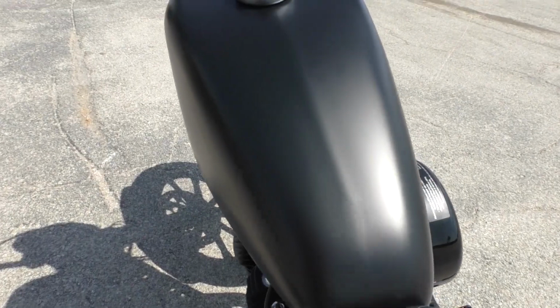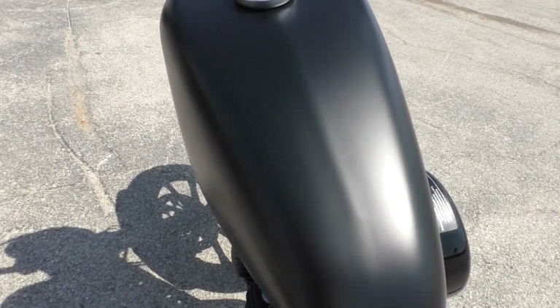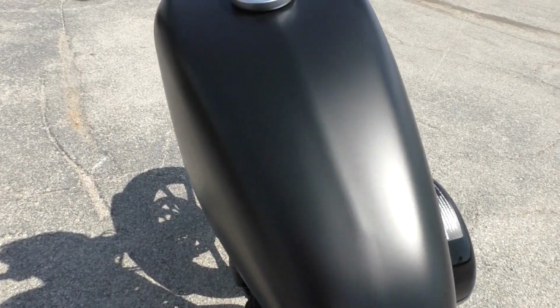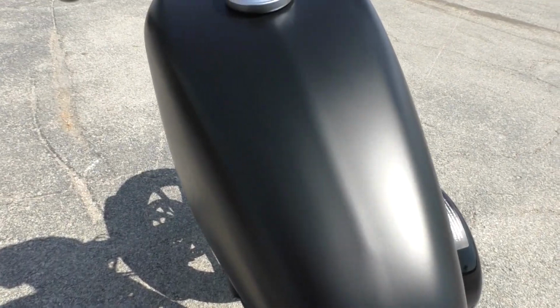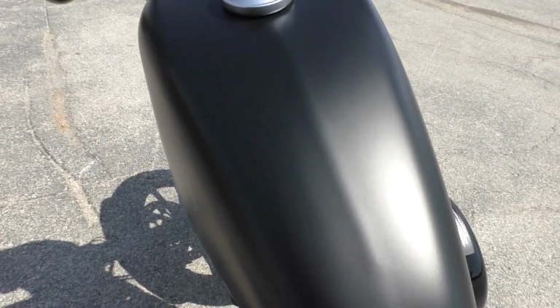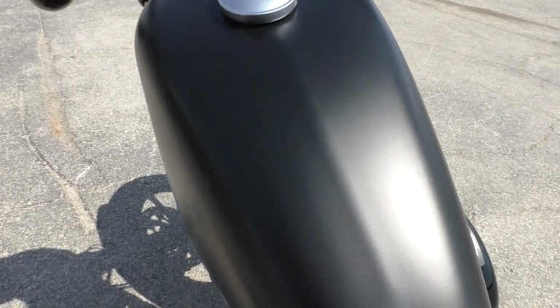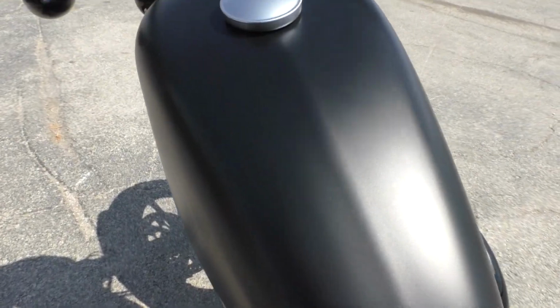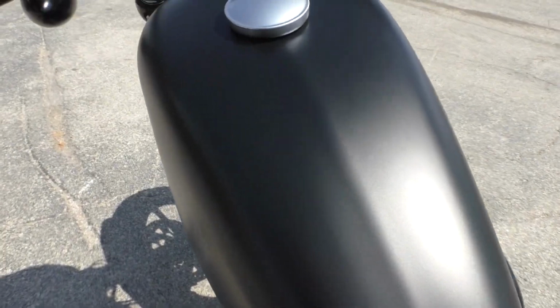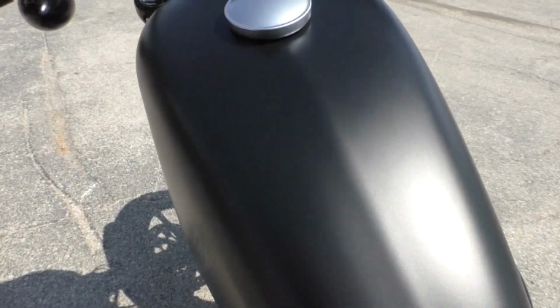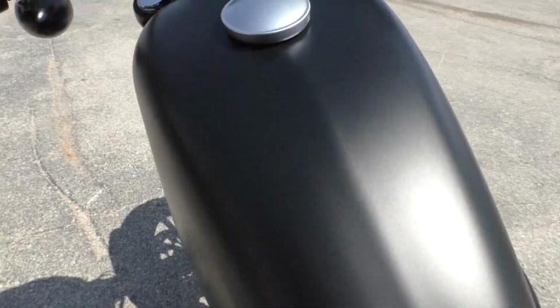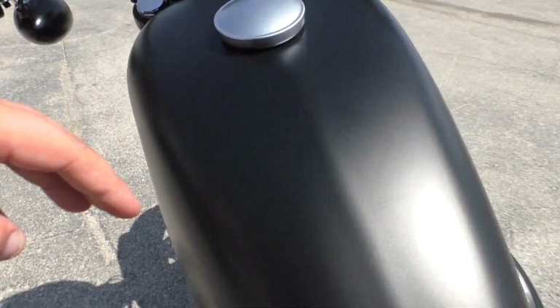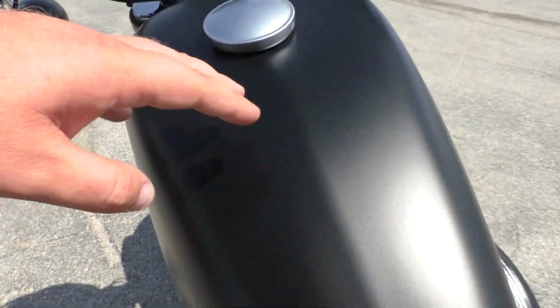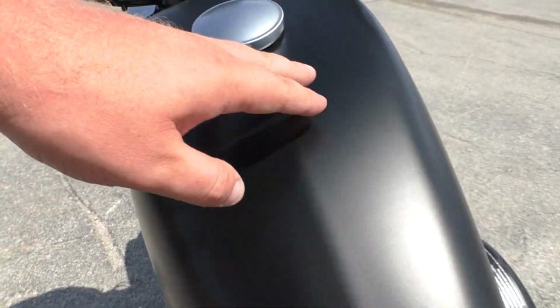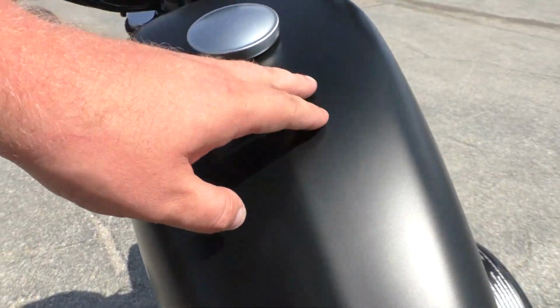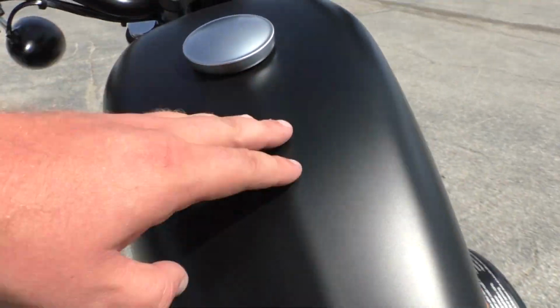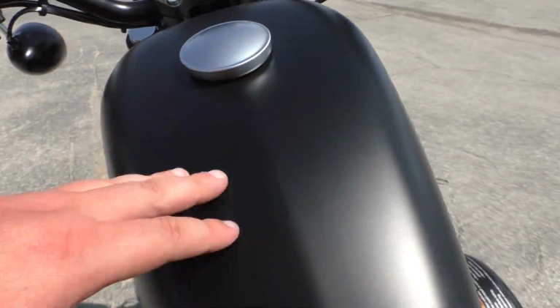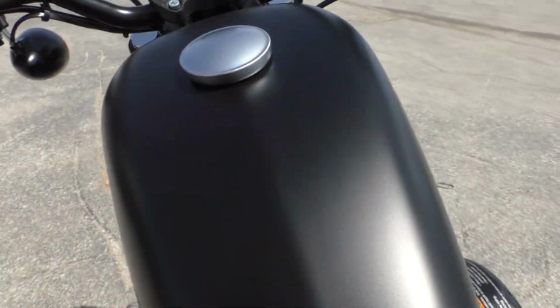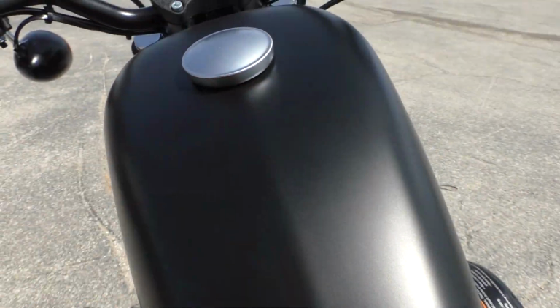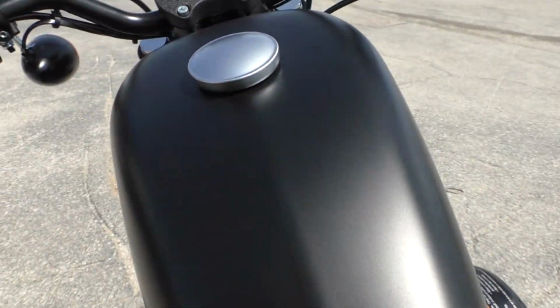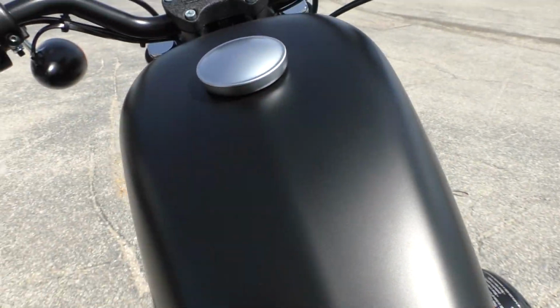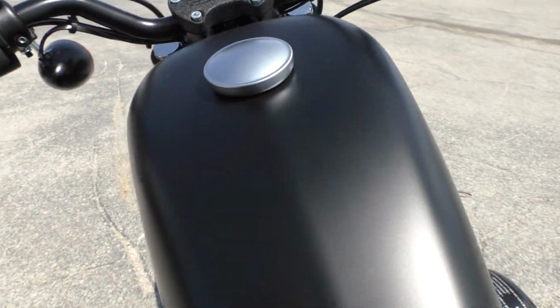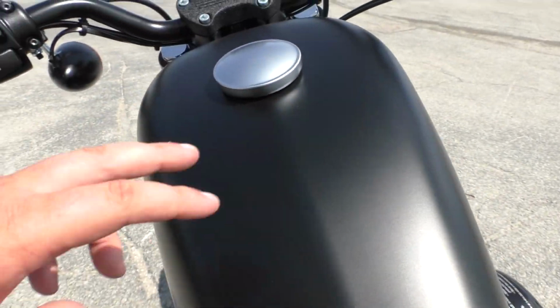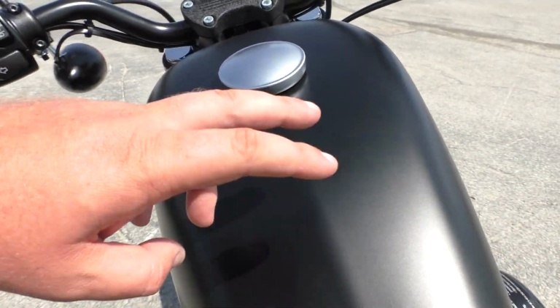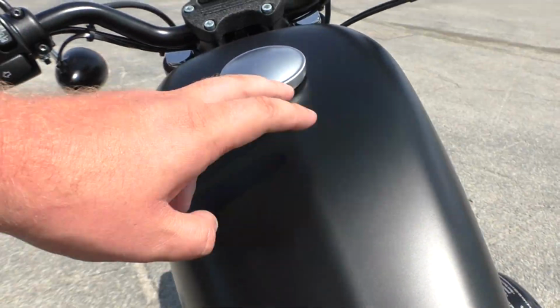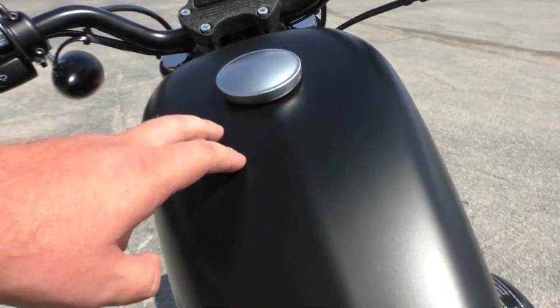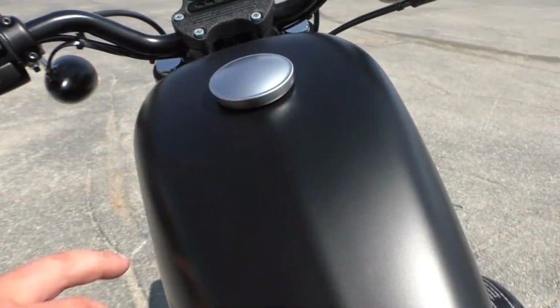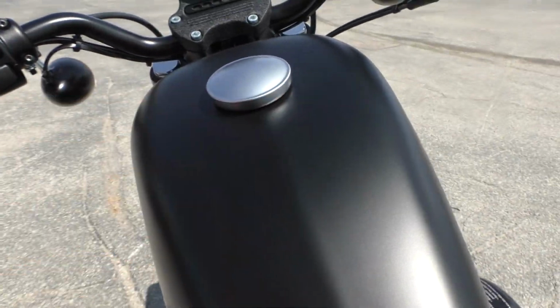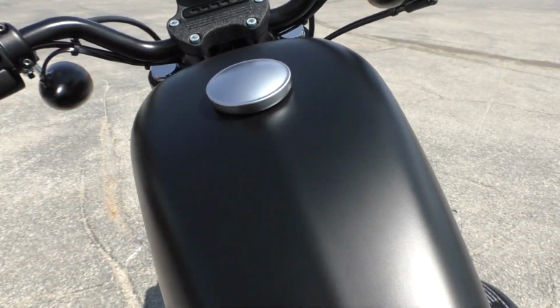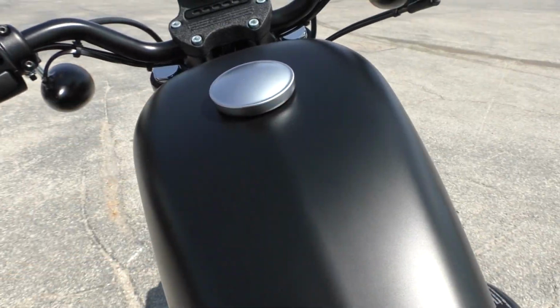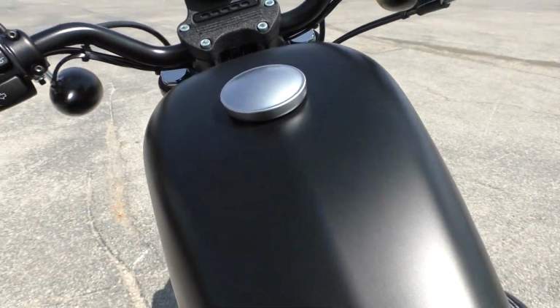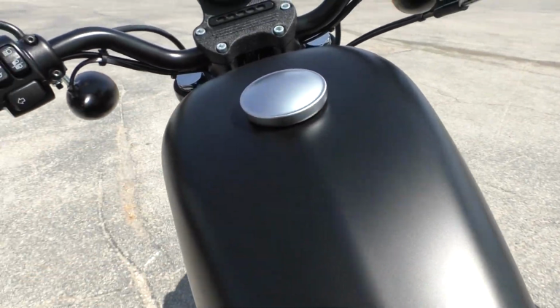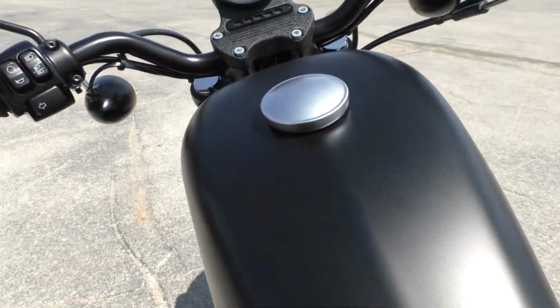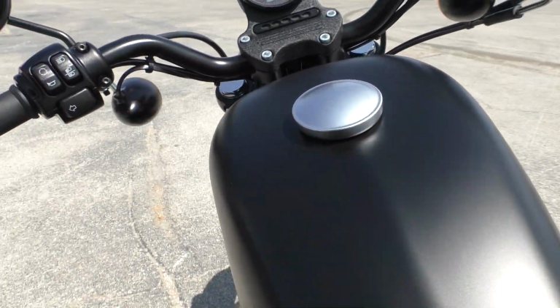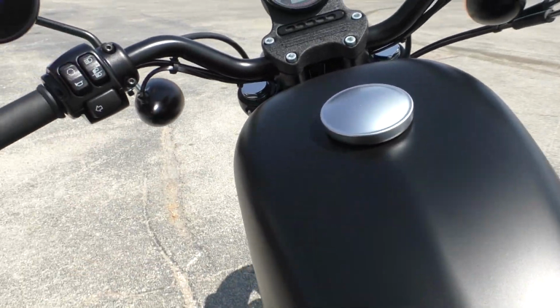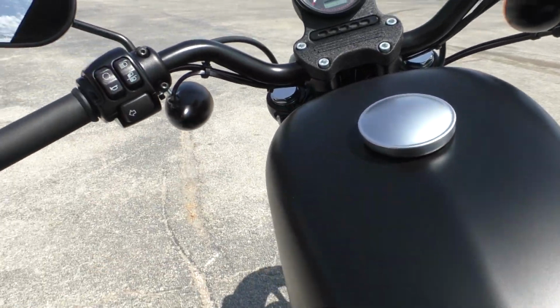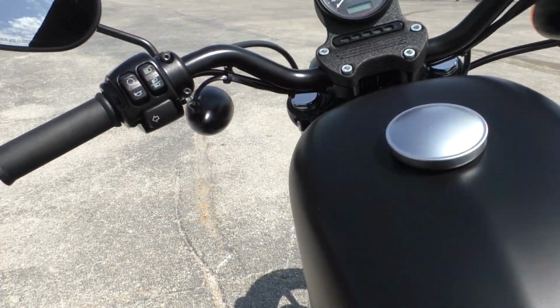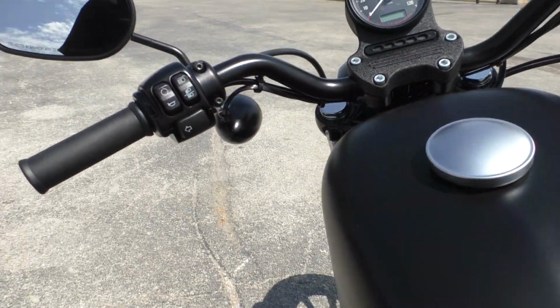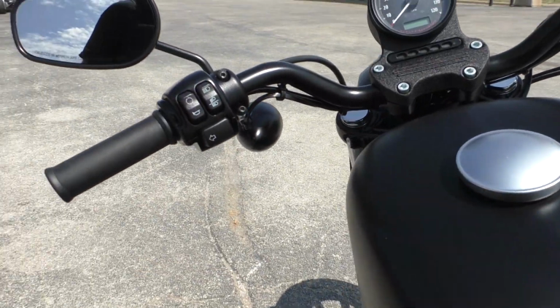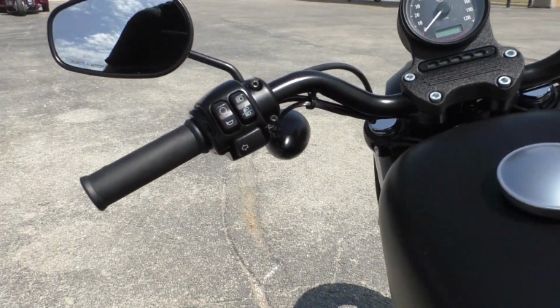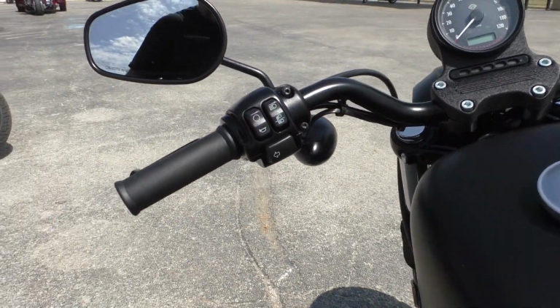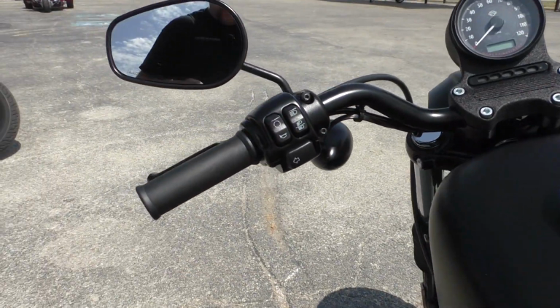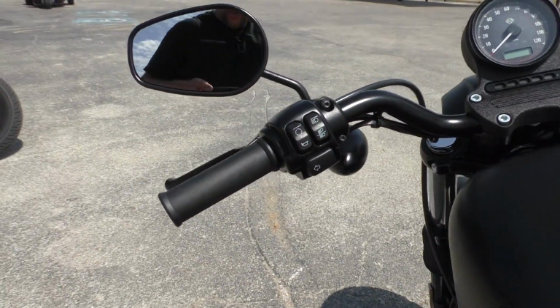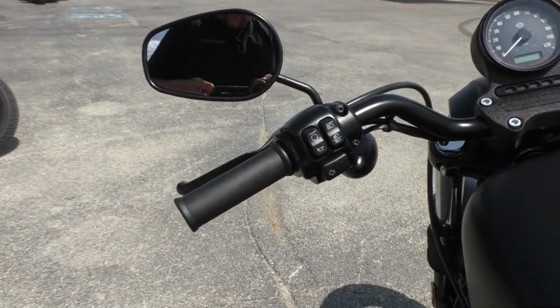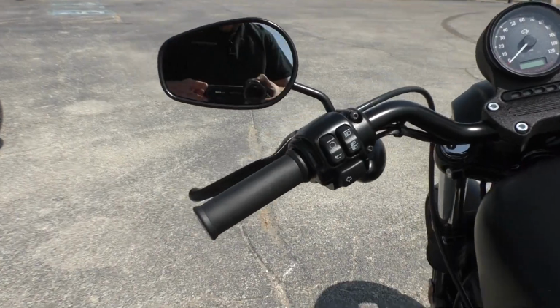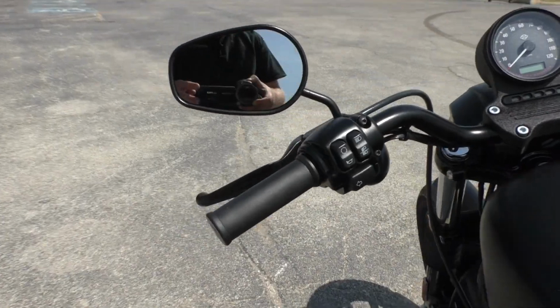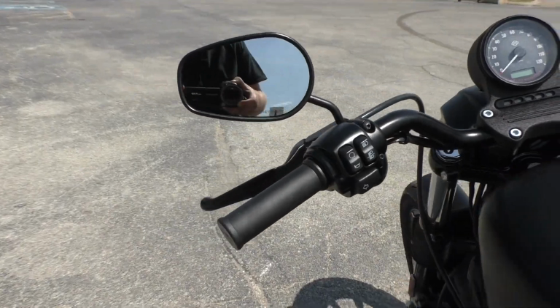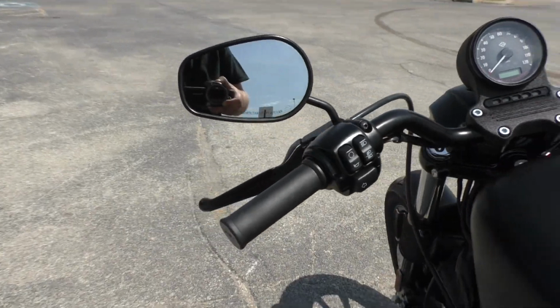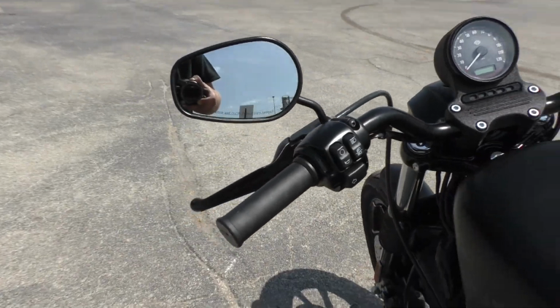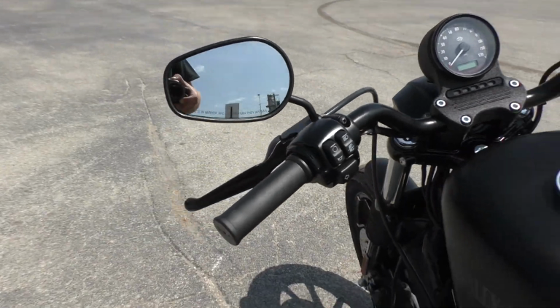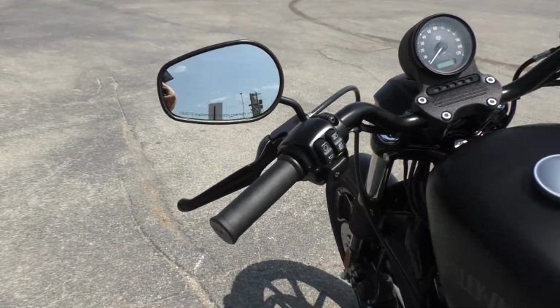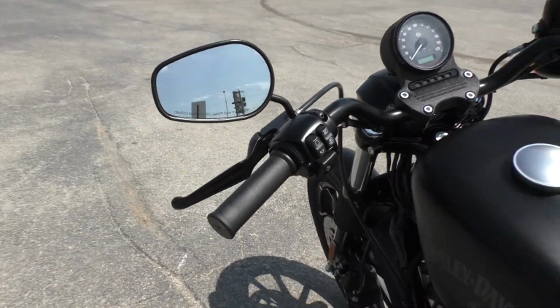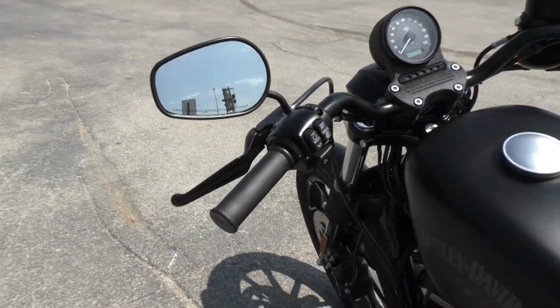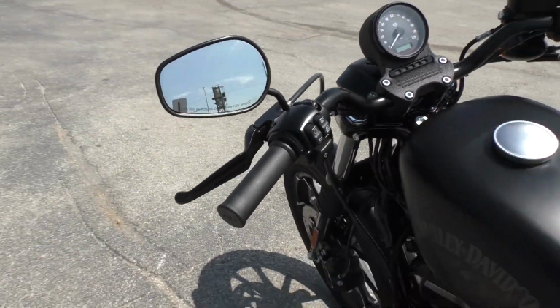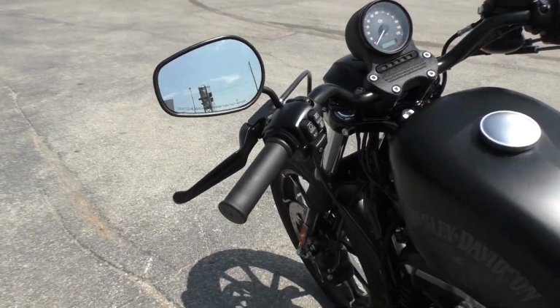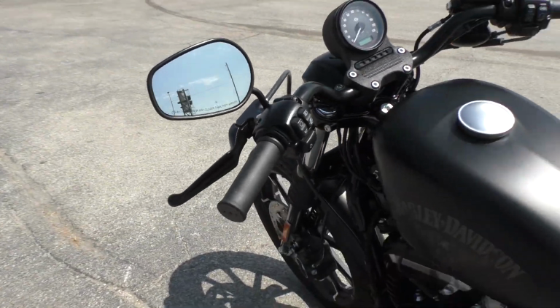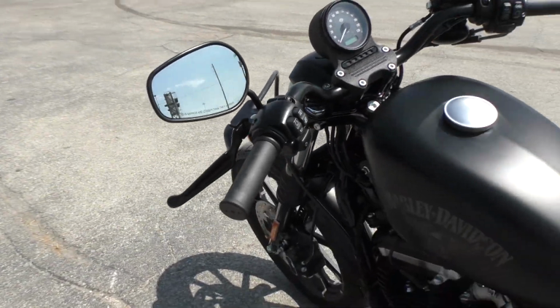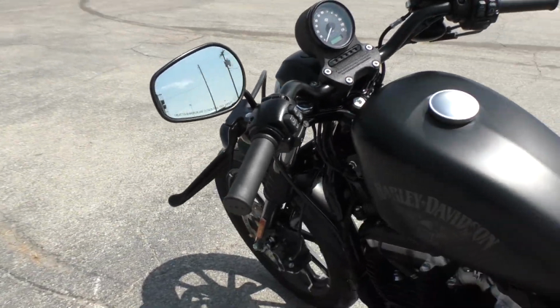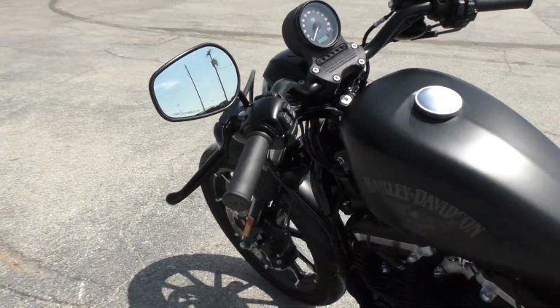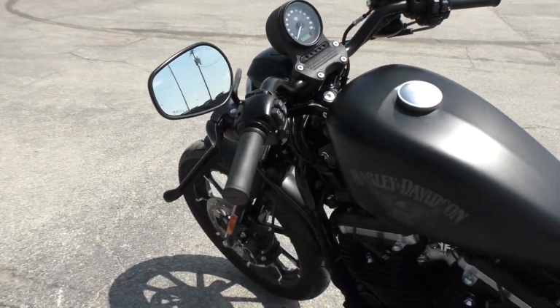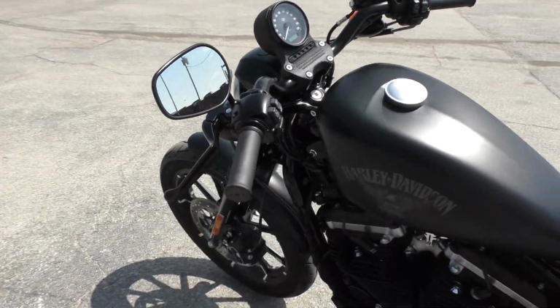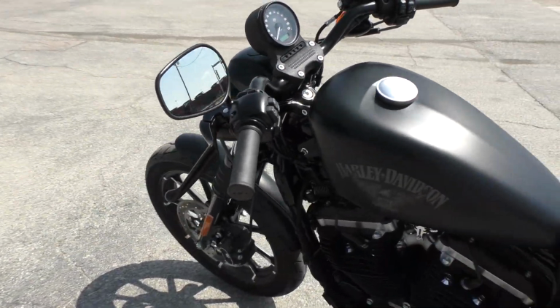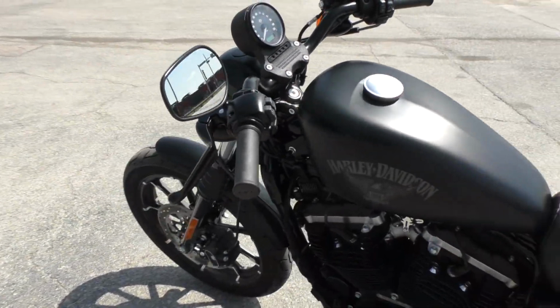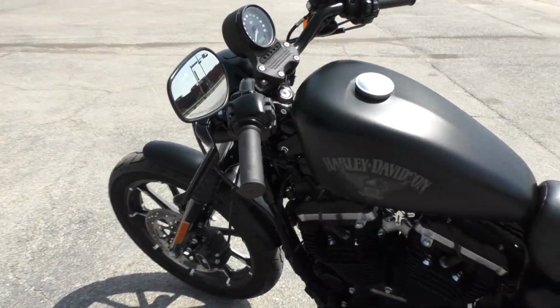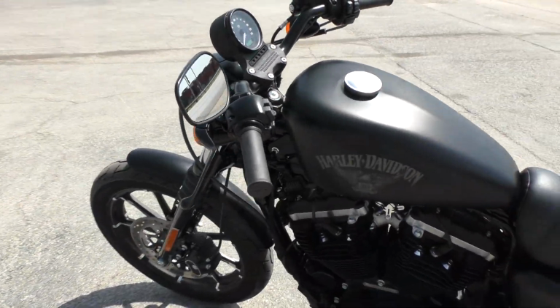This has got the denim black finish, so it's a flat black with no clear coat. Real tough looking.